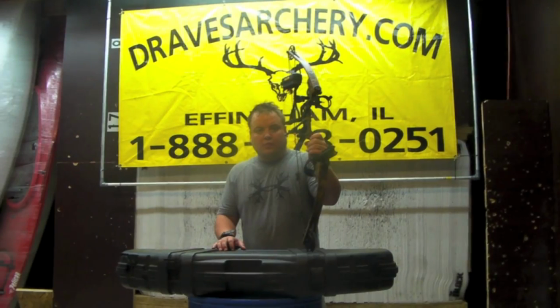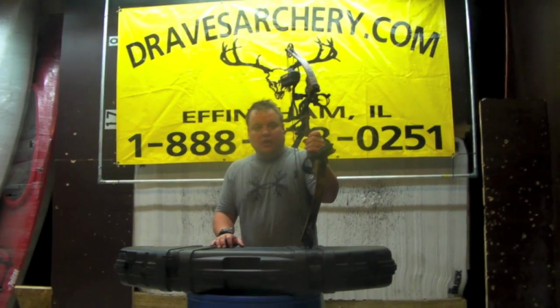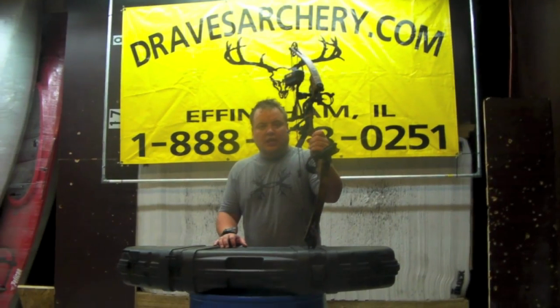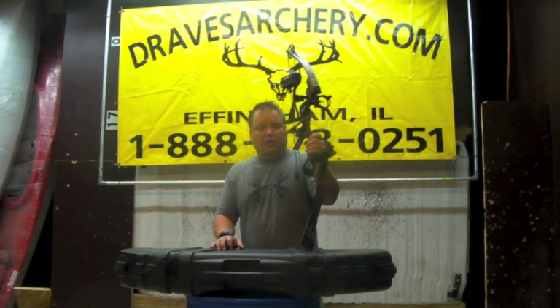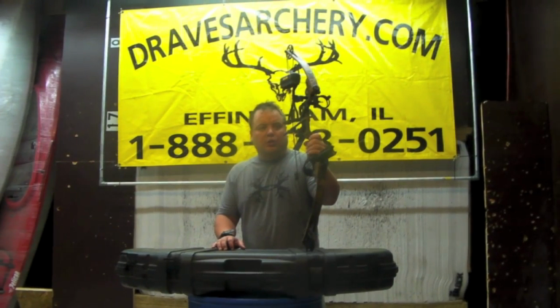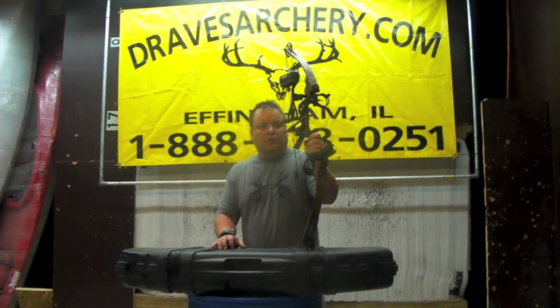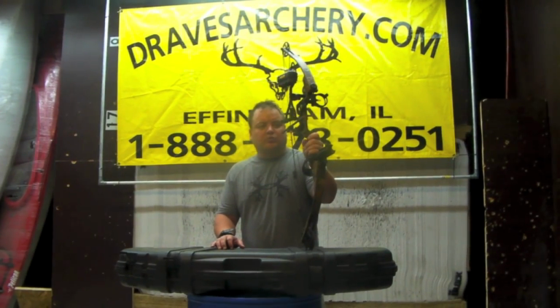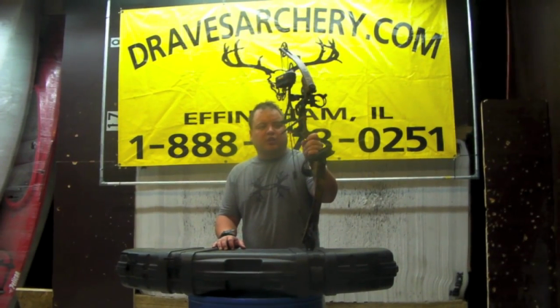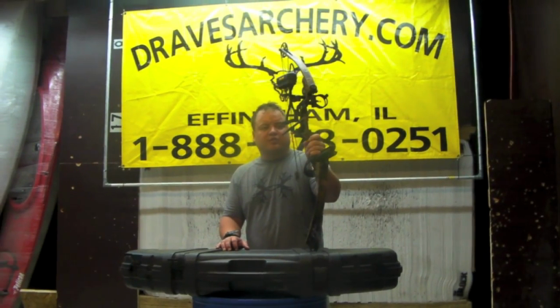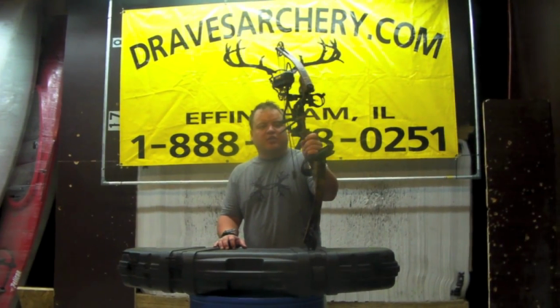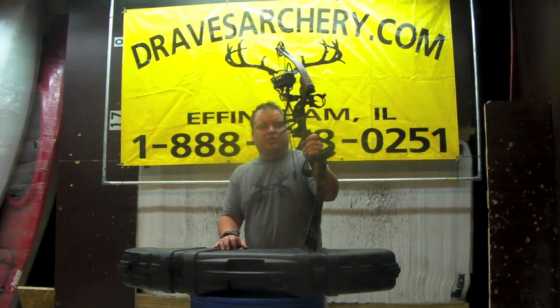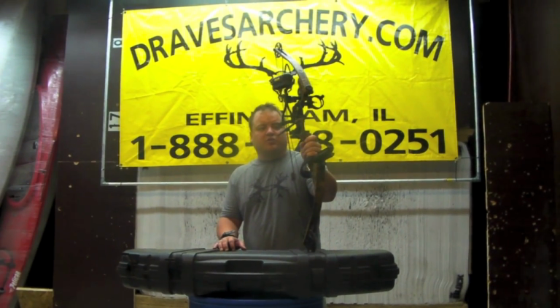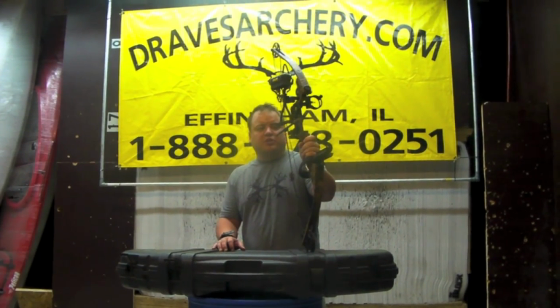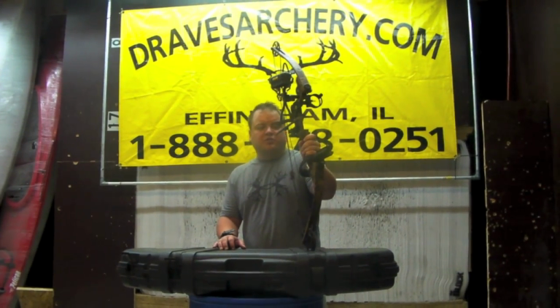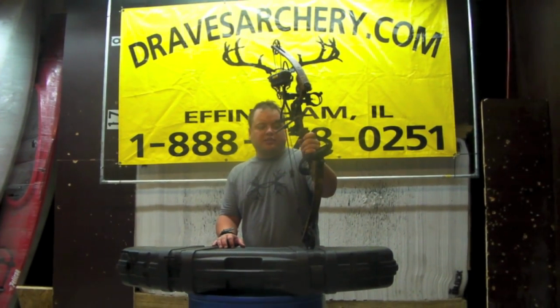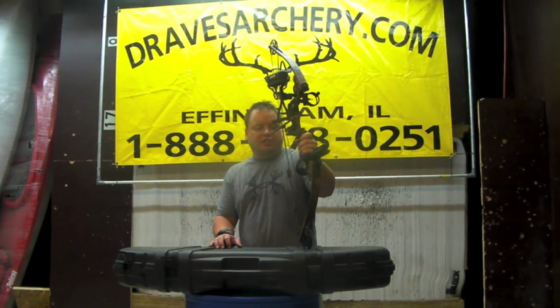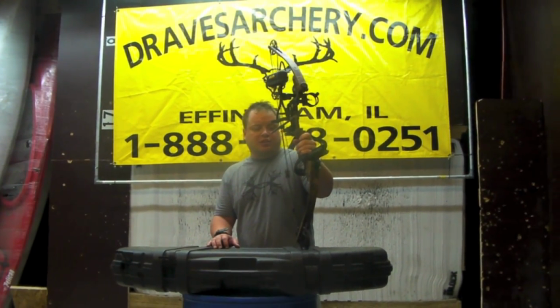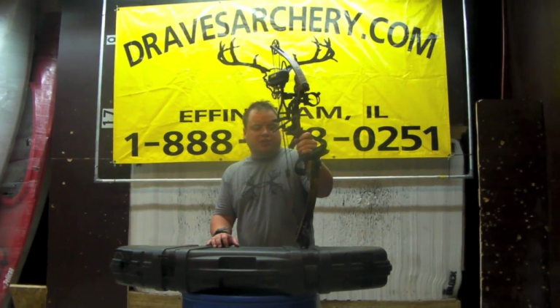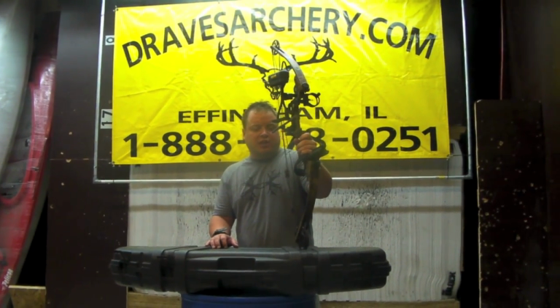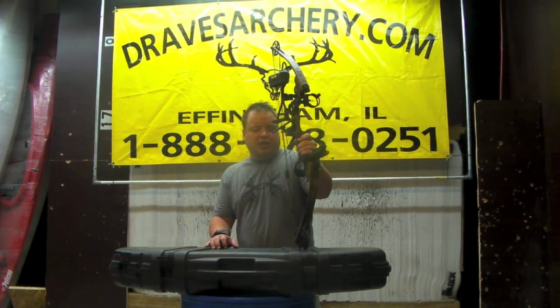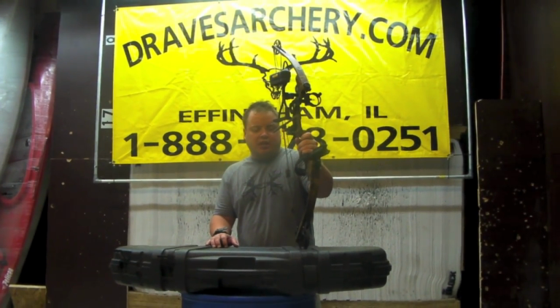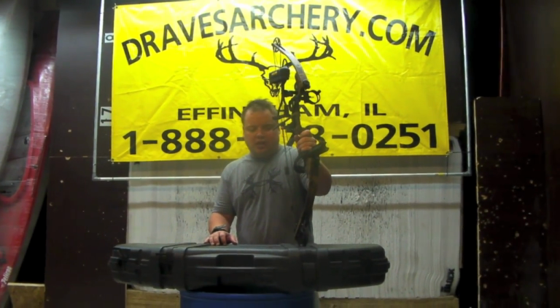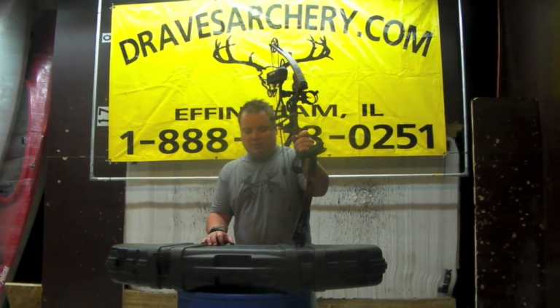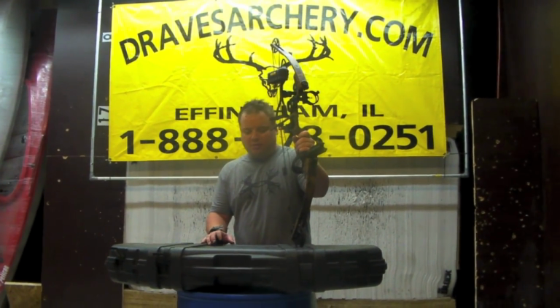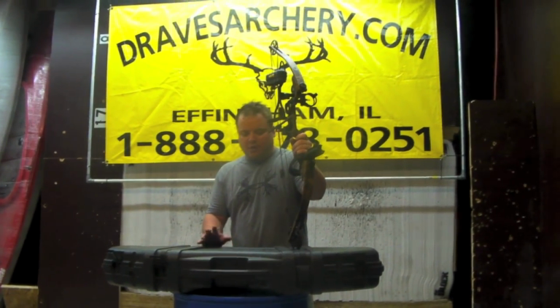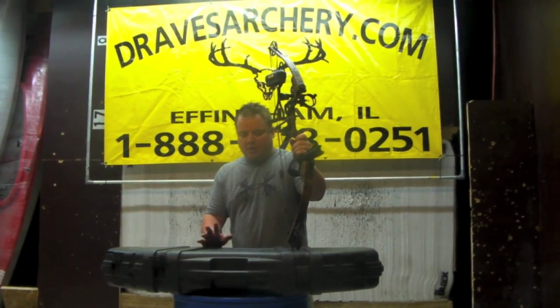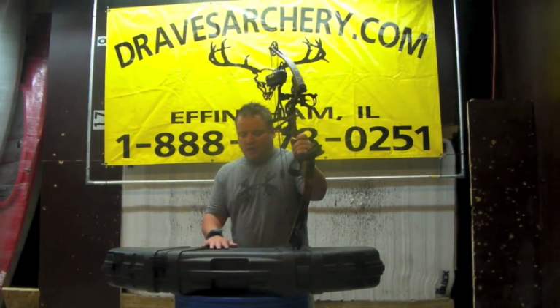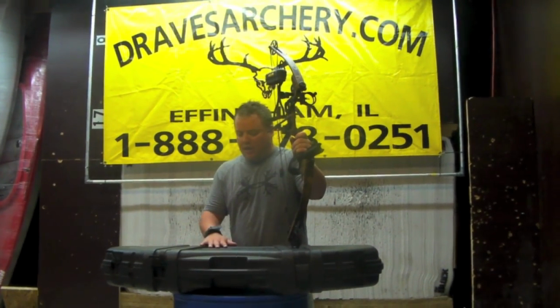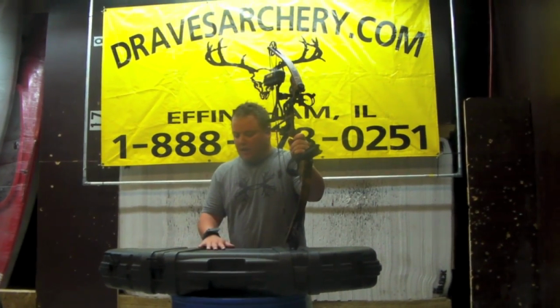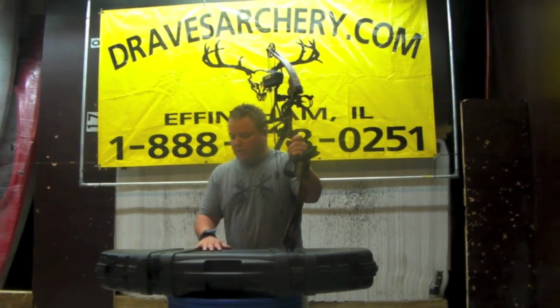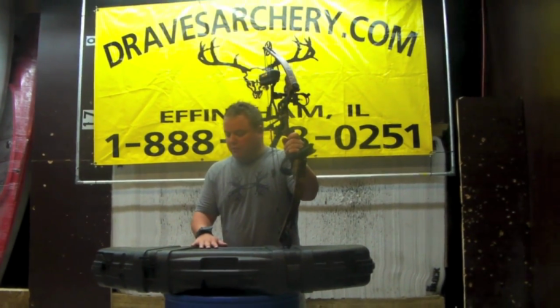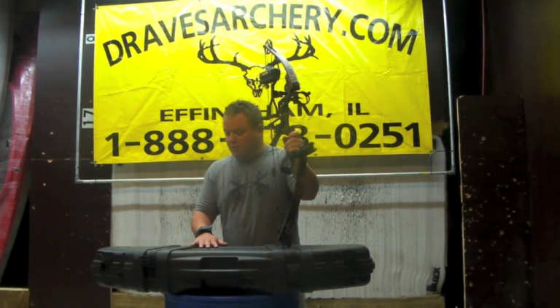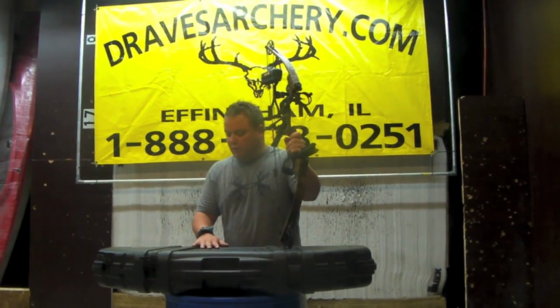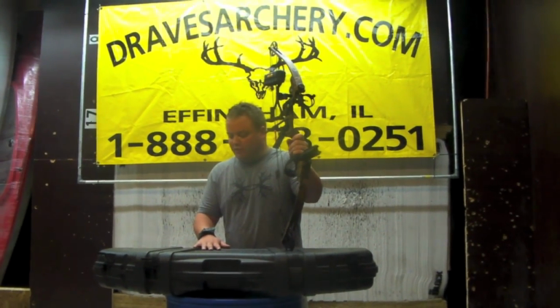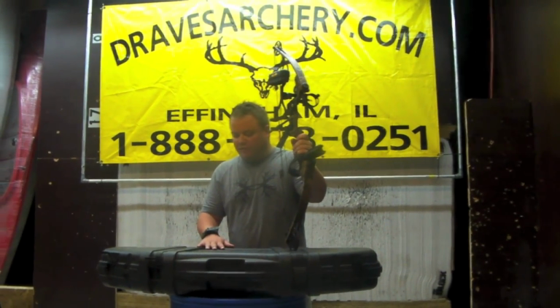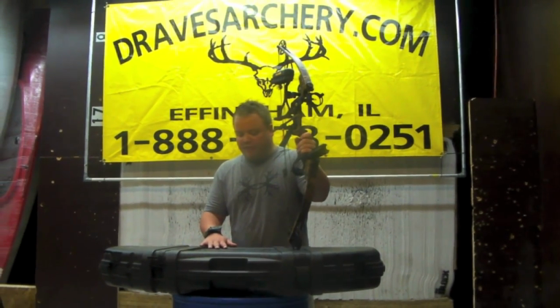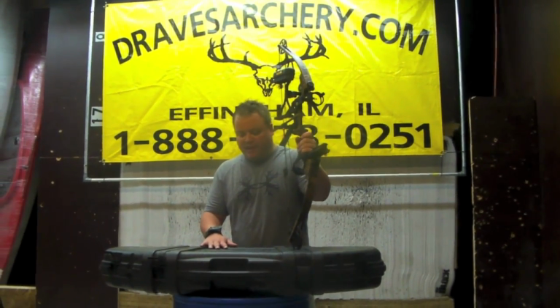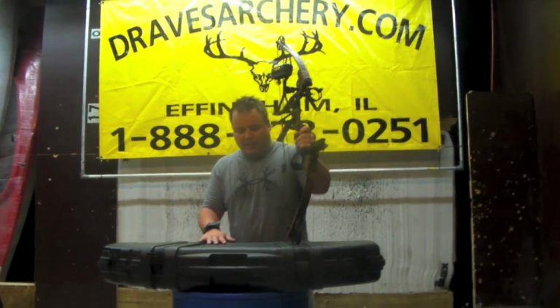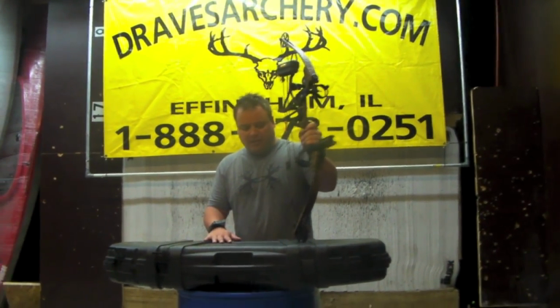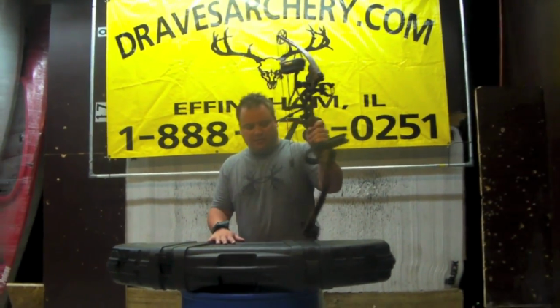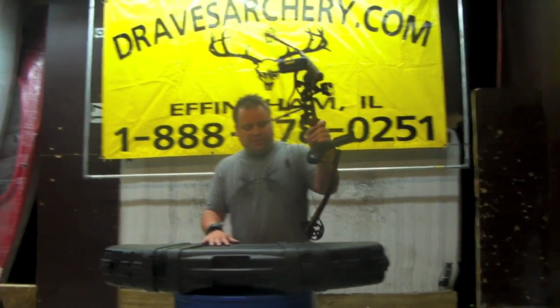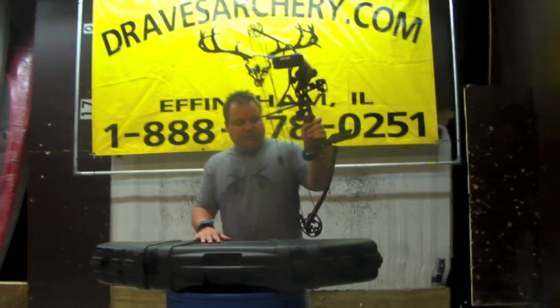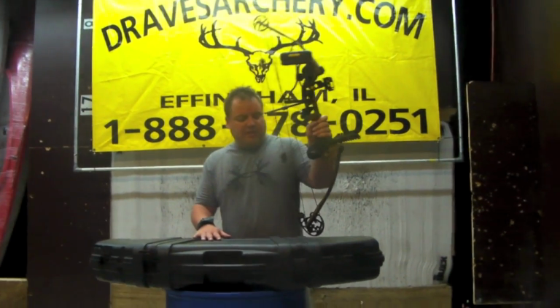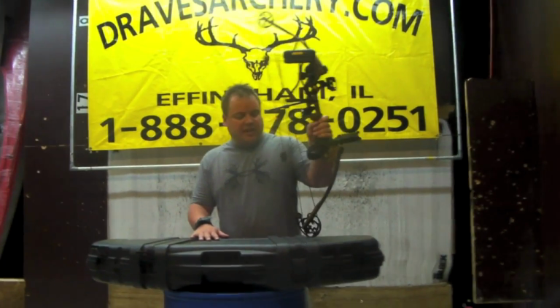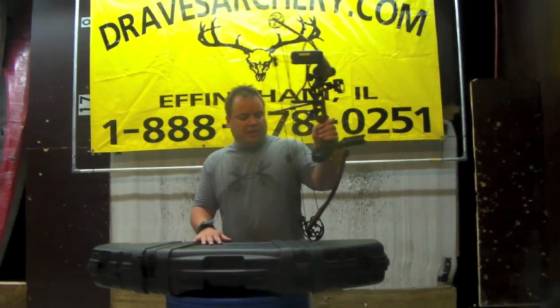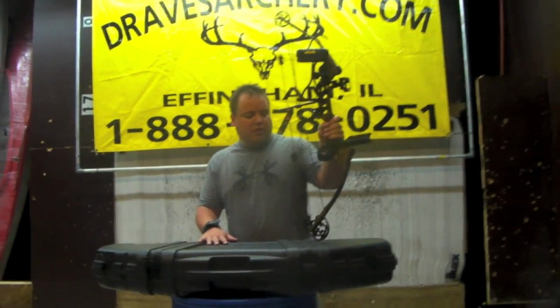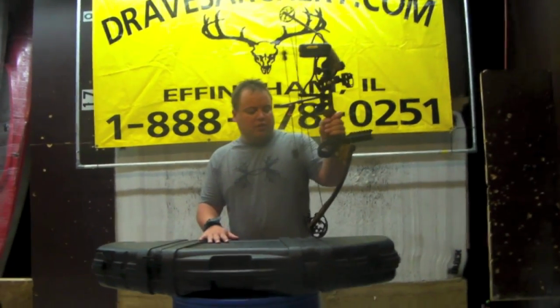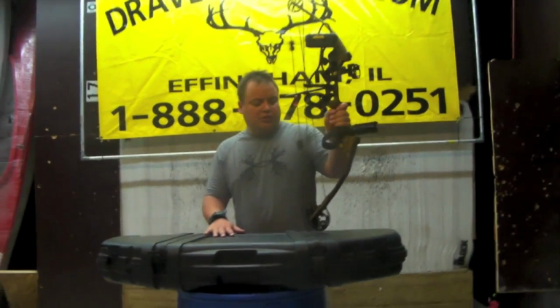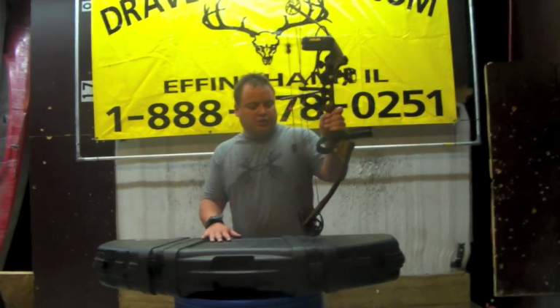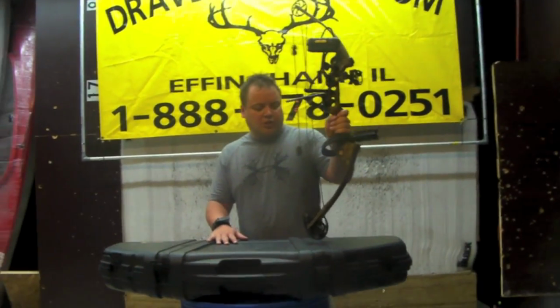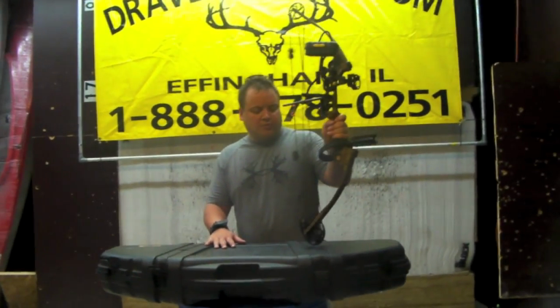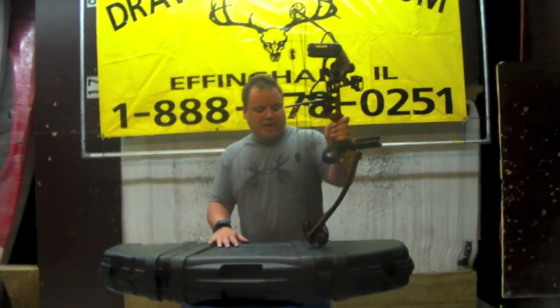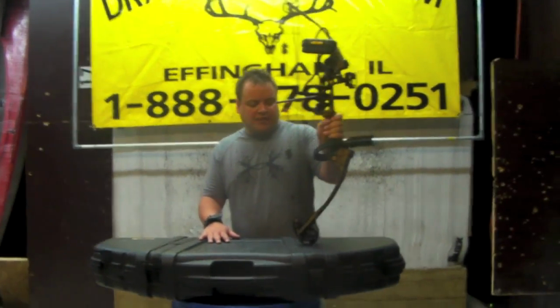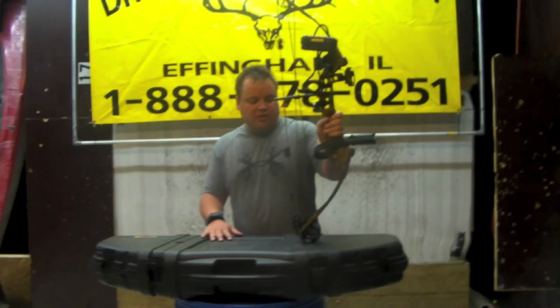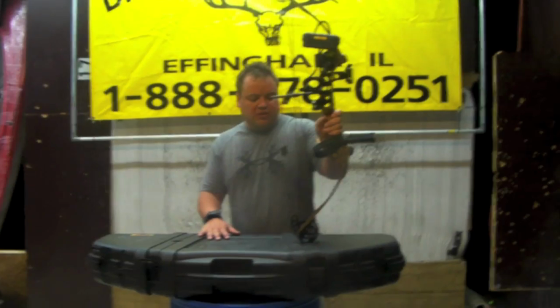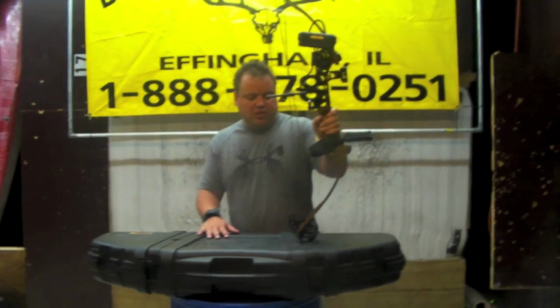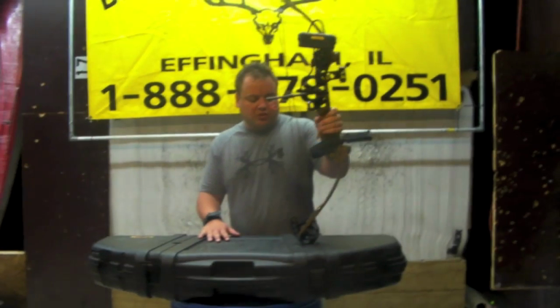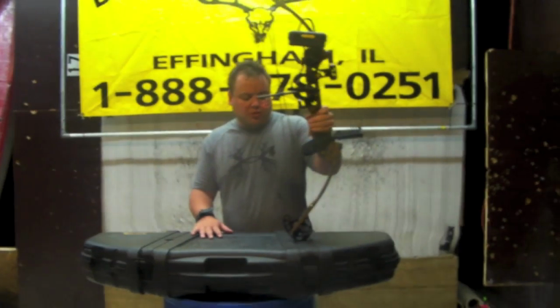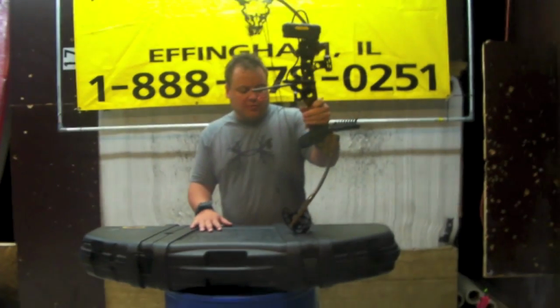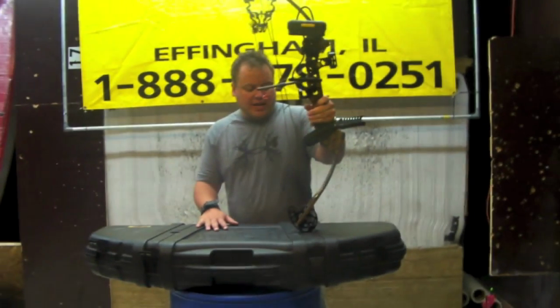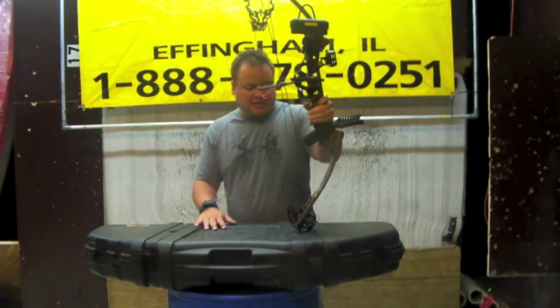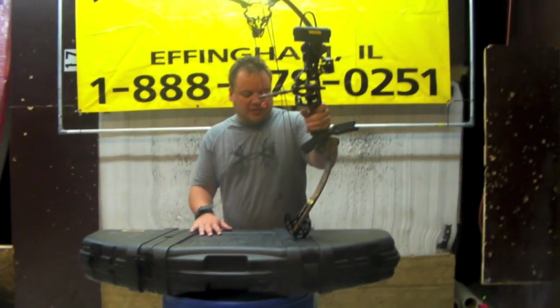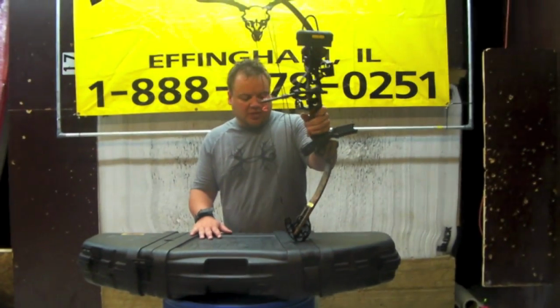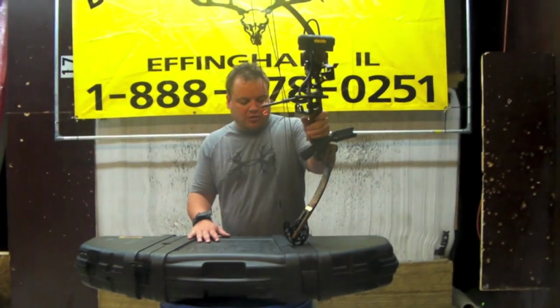Hello, welcome to Draves Archery, dravesarchery.com. What we've got here is an Ultra — a Matthews Ultra Max 2.